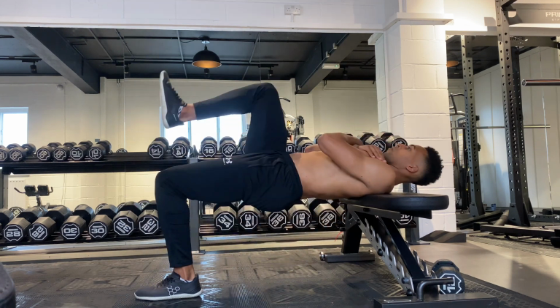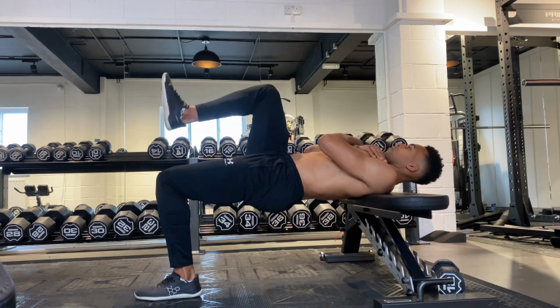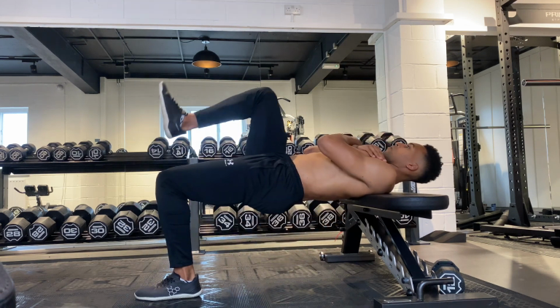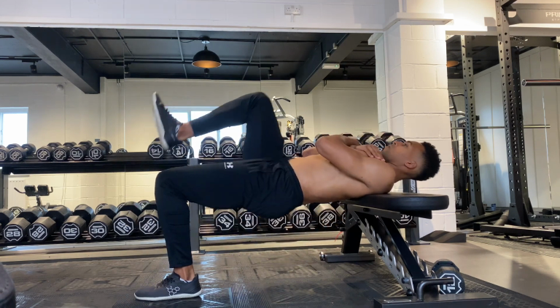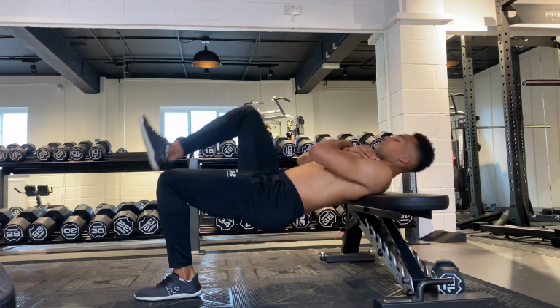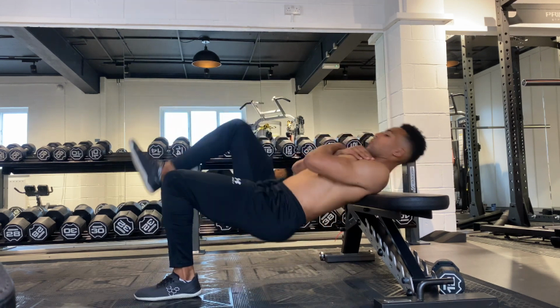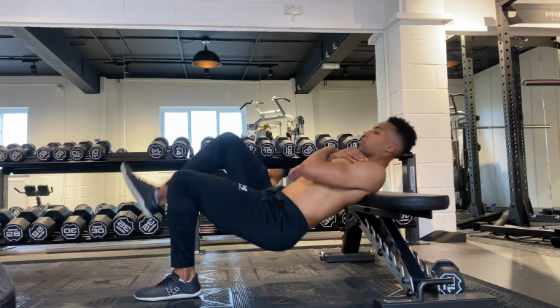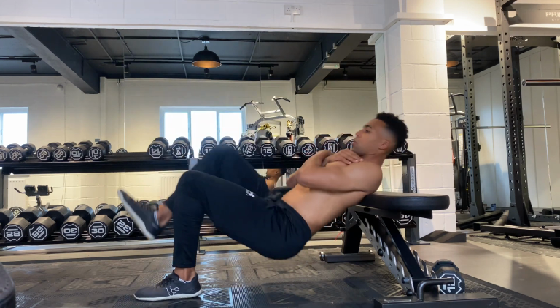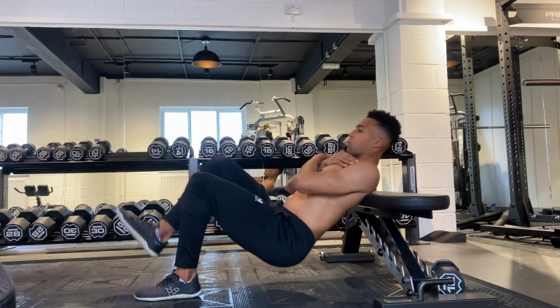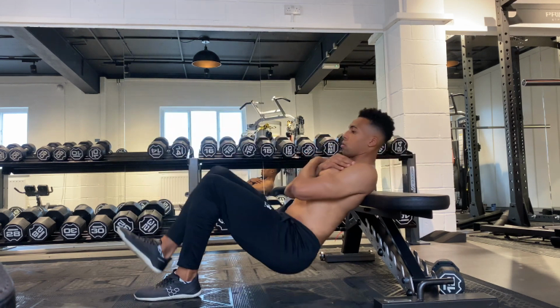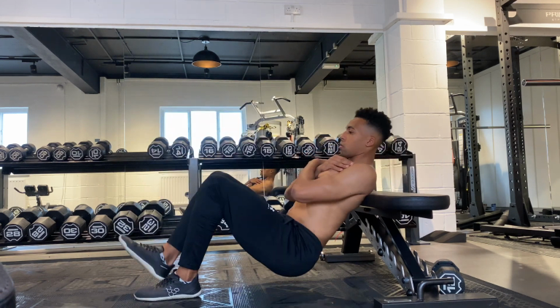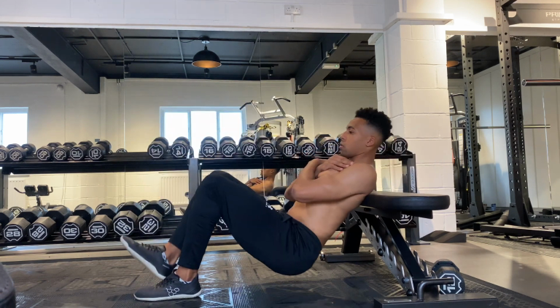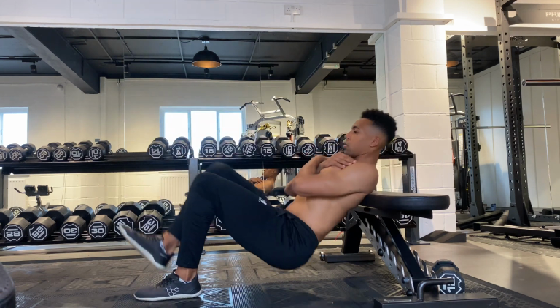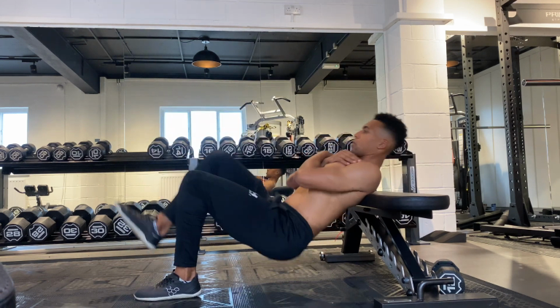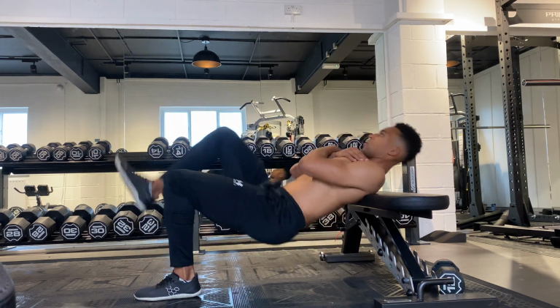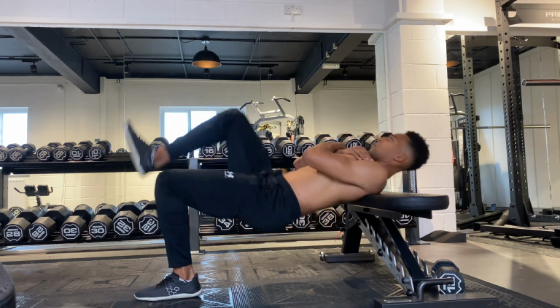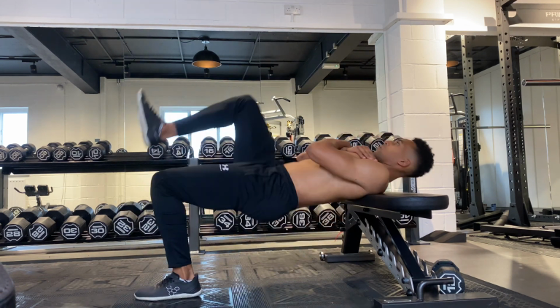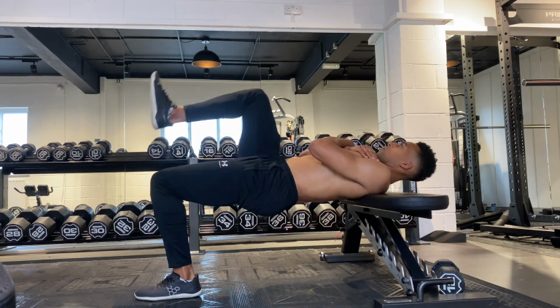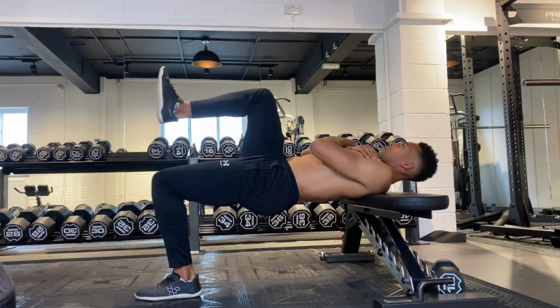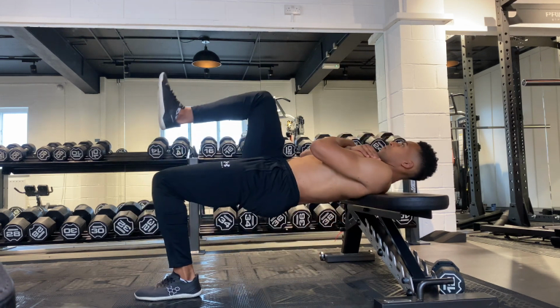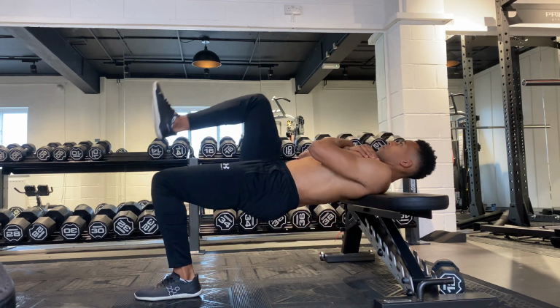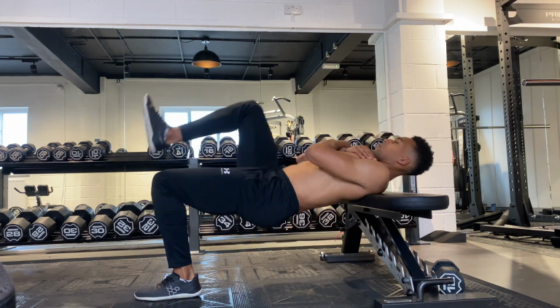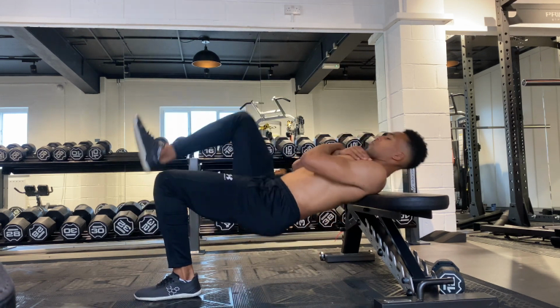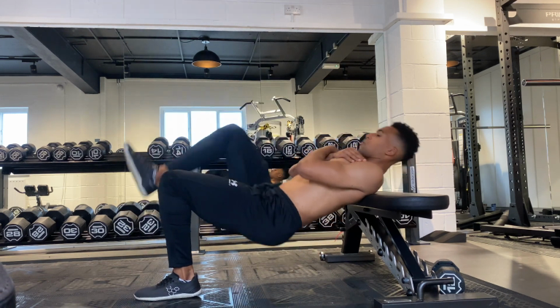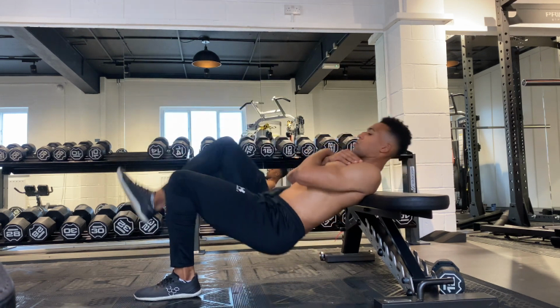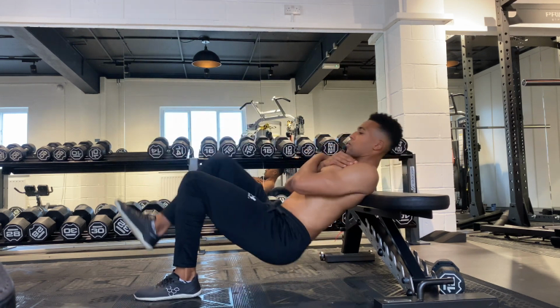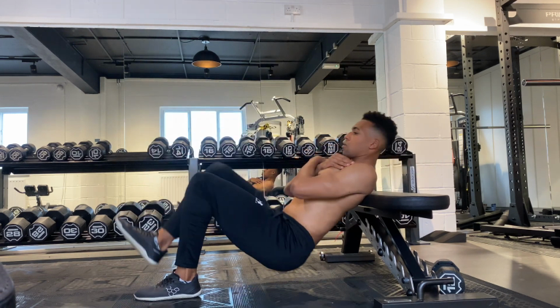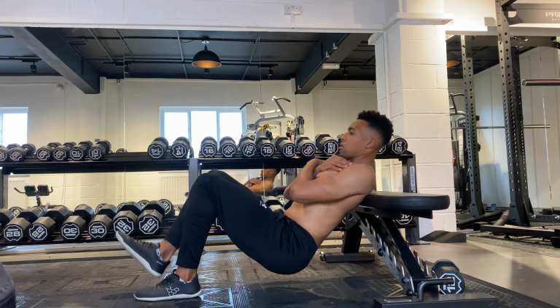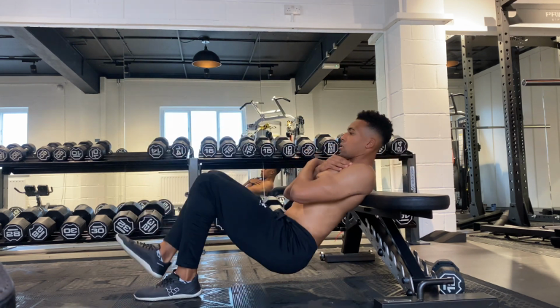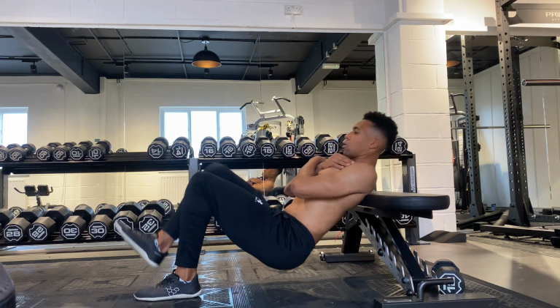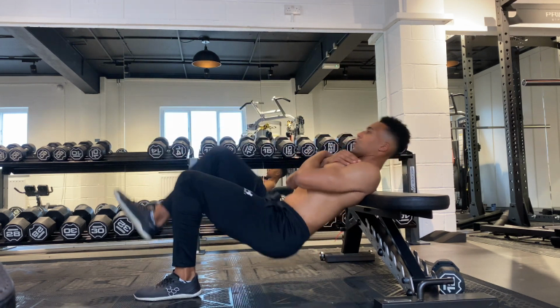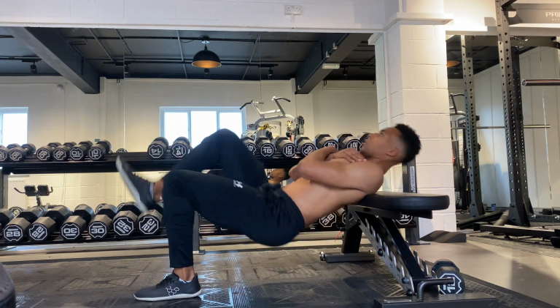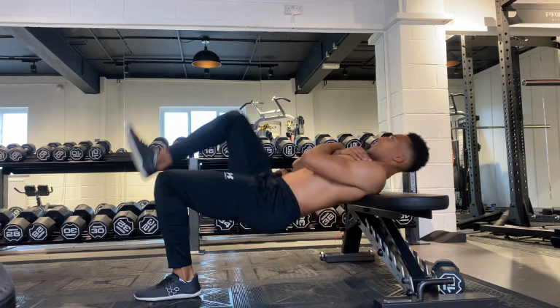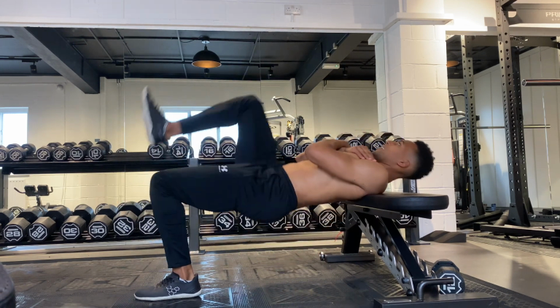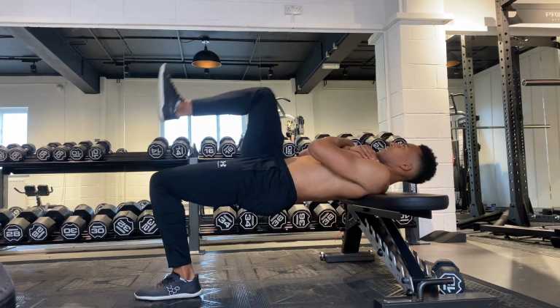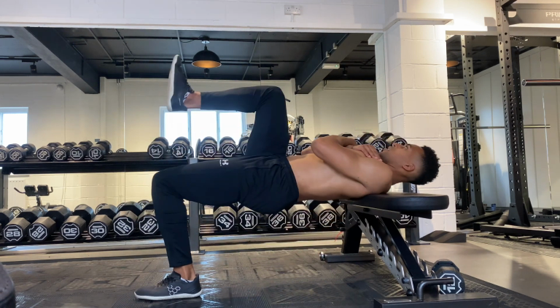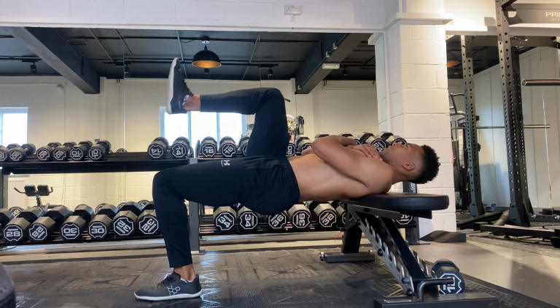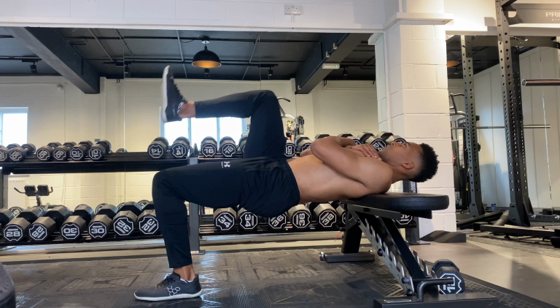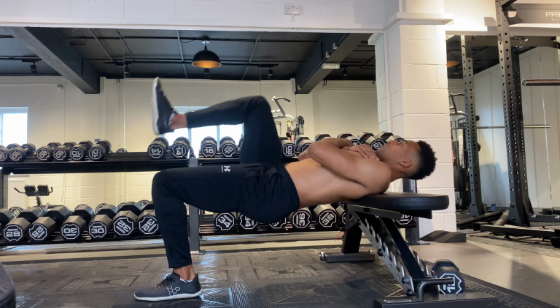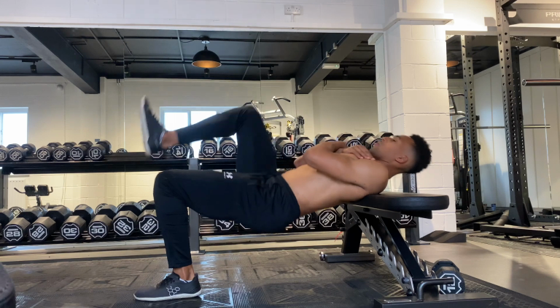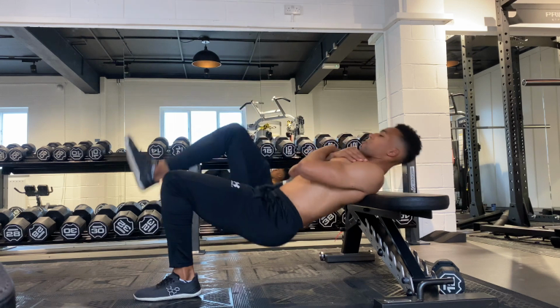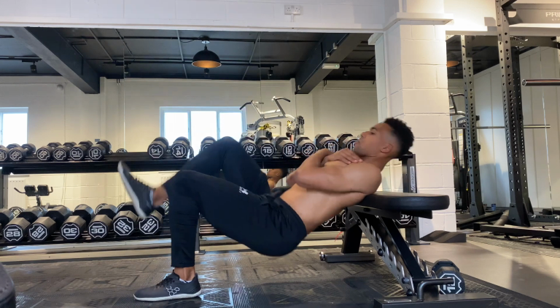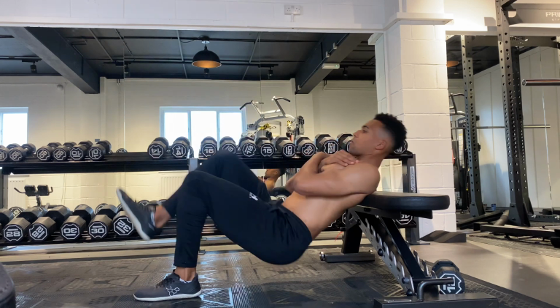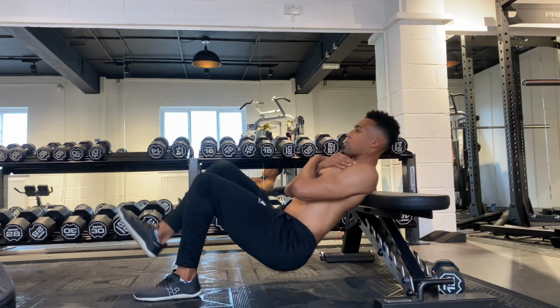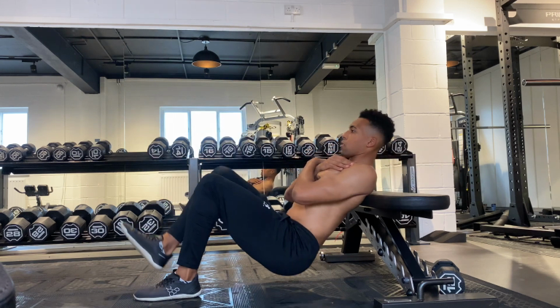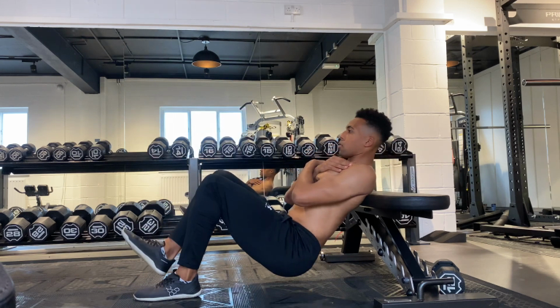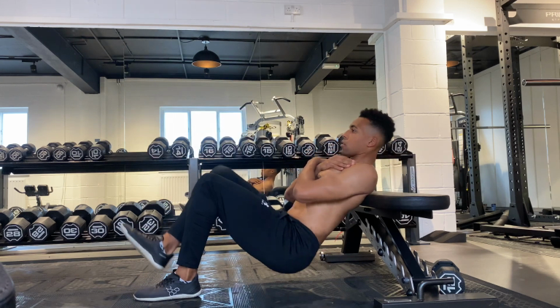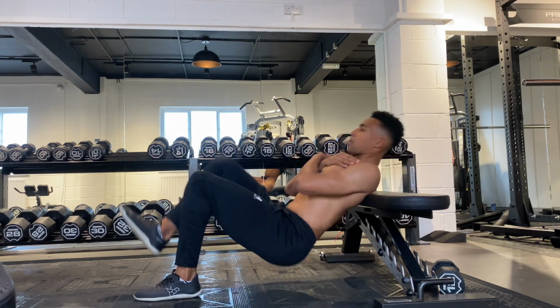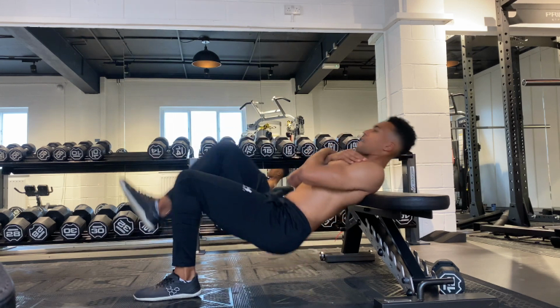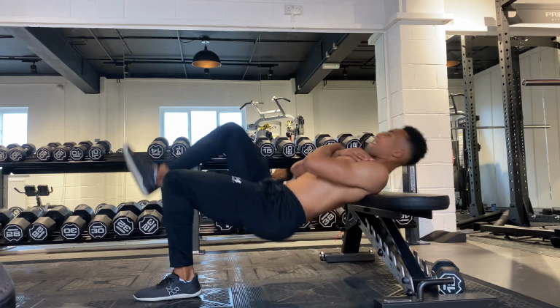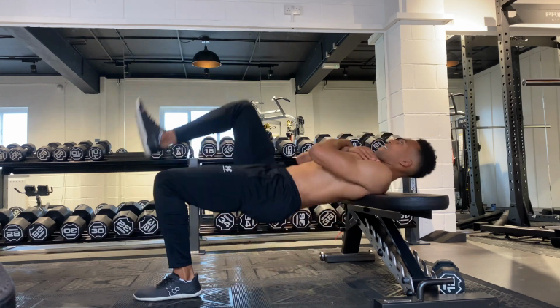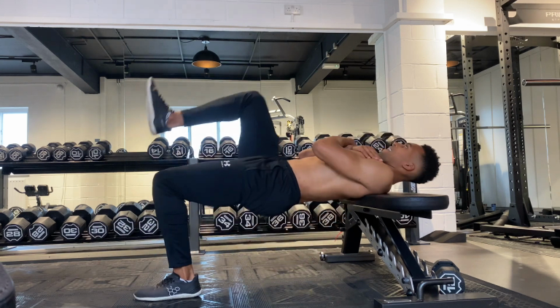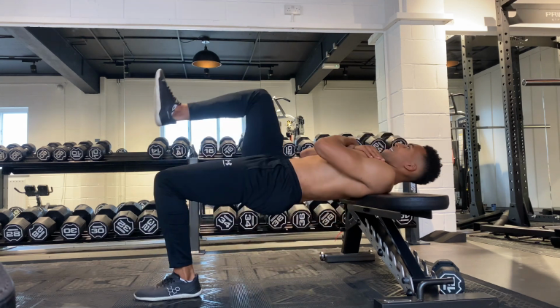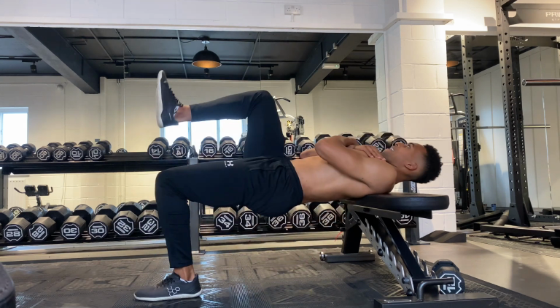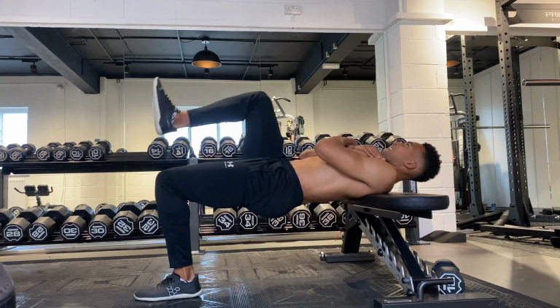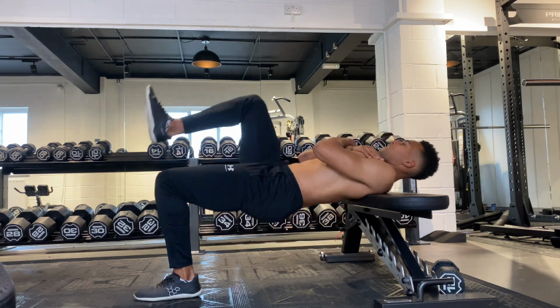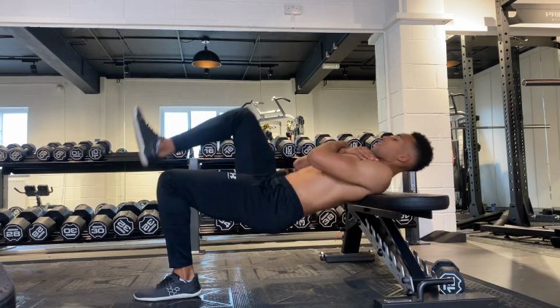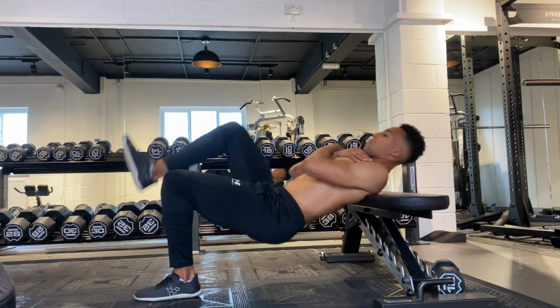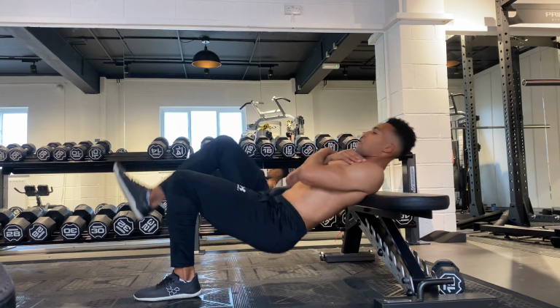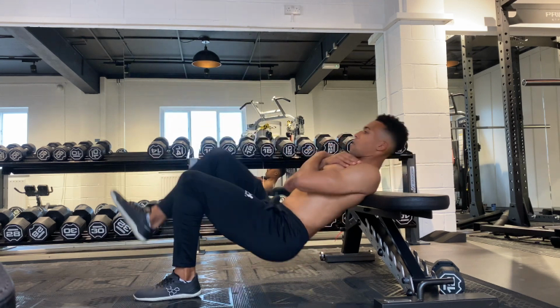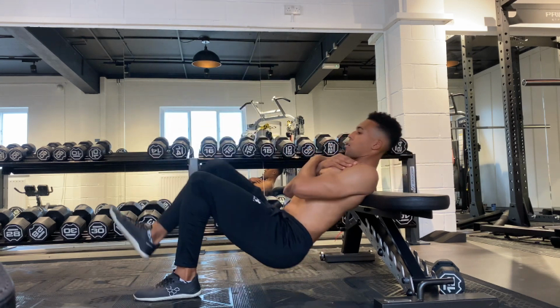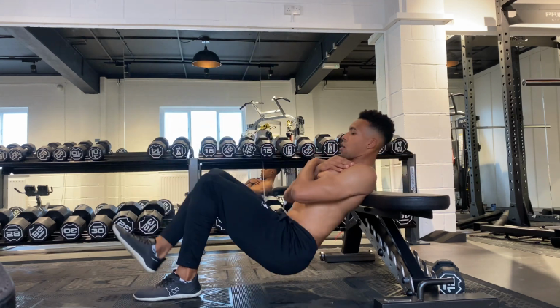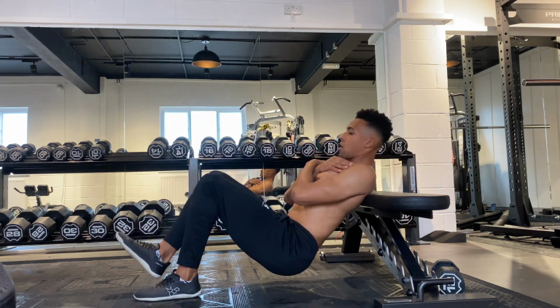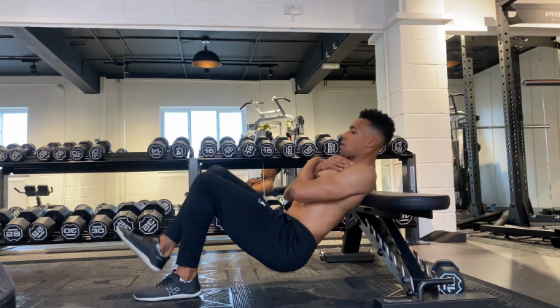Now in the top position, keep your eyes forward, your abs engaged, and focus on squeezing your glutes so as to avoid arching your lower back.